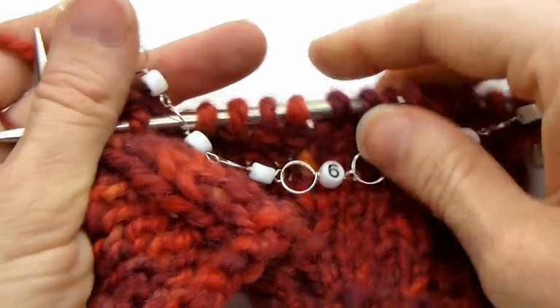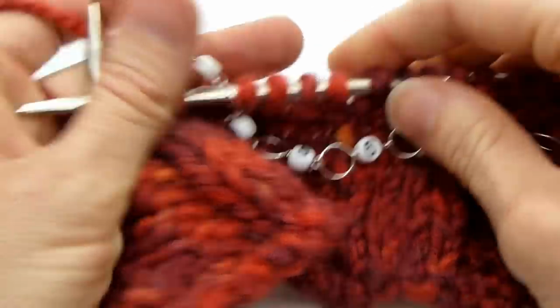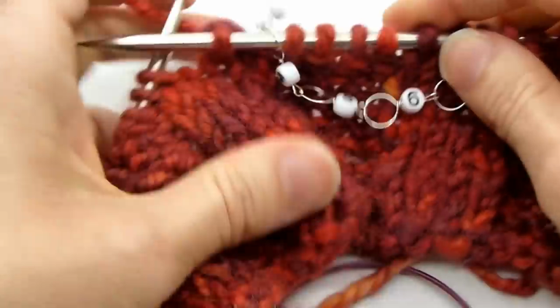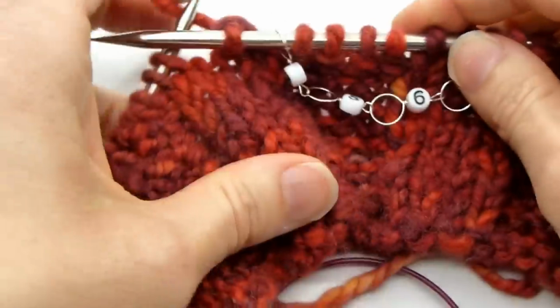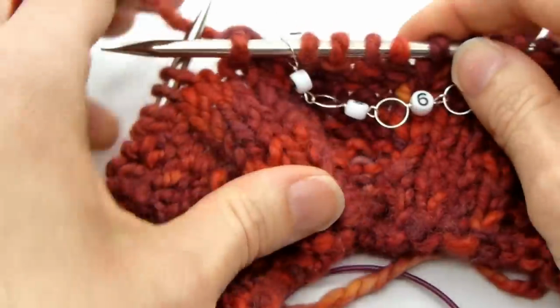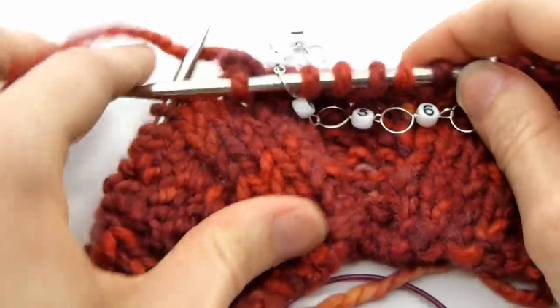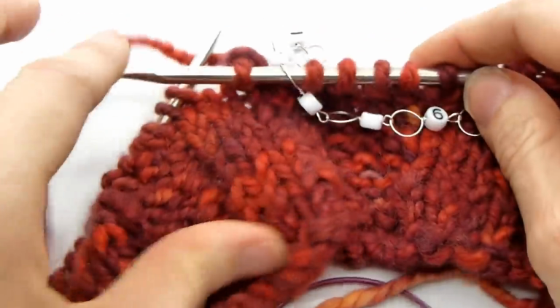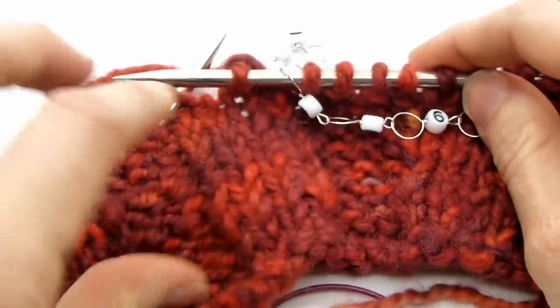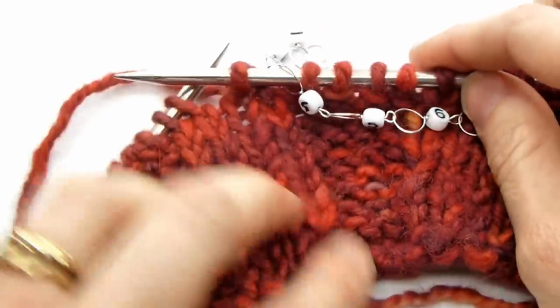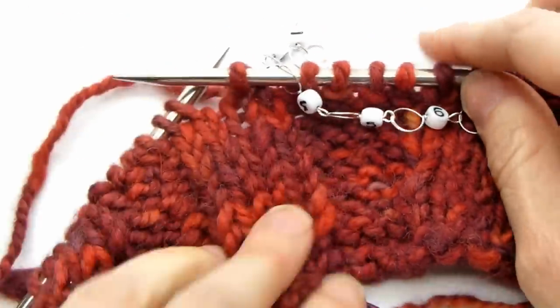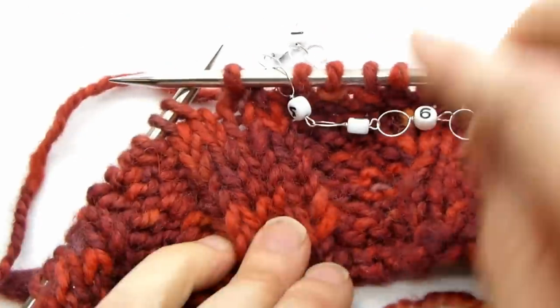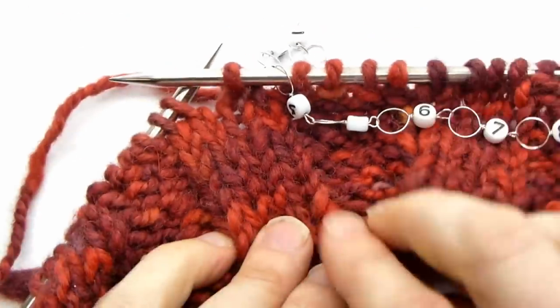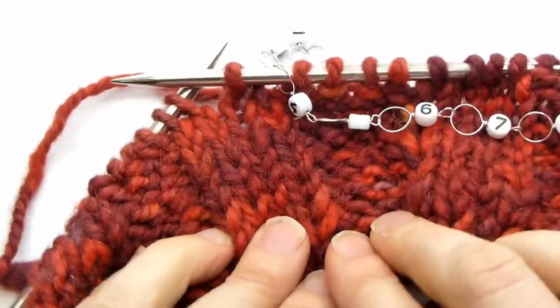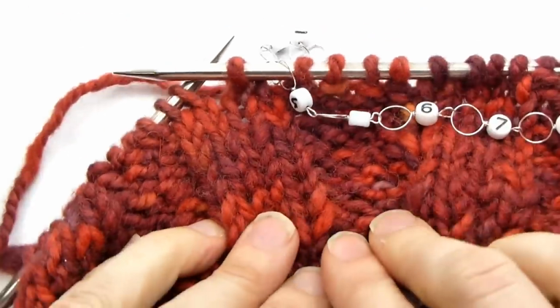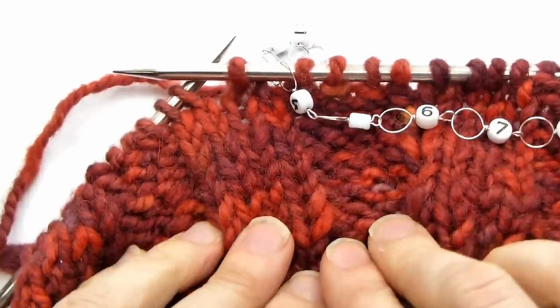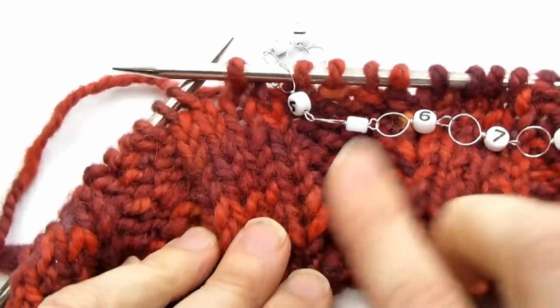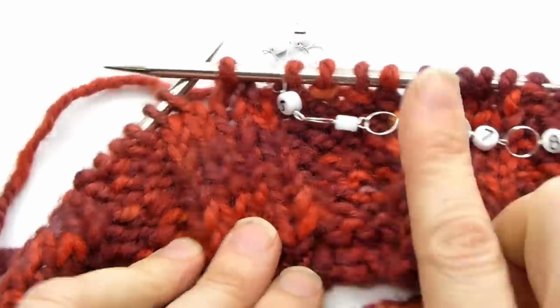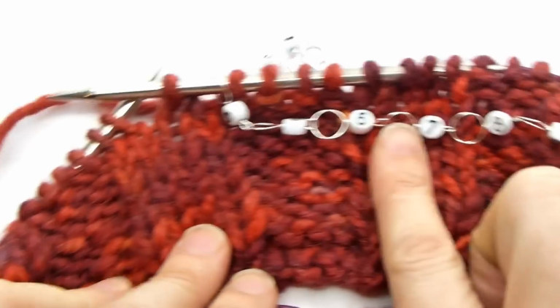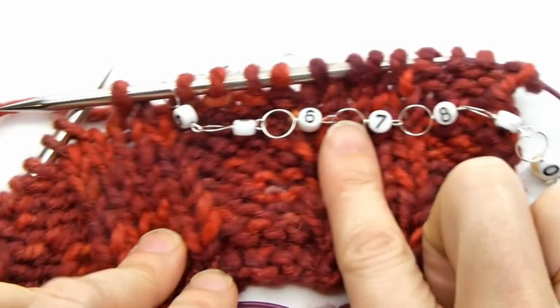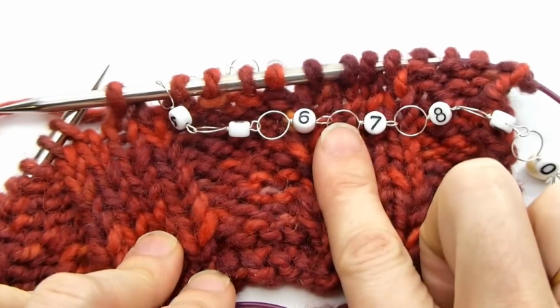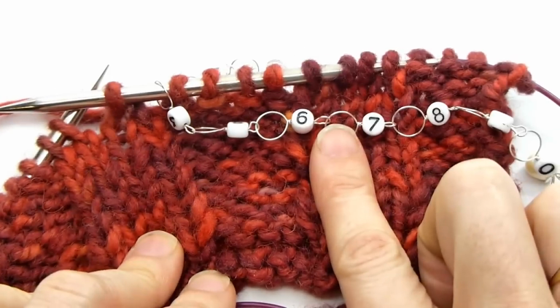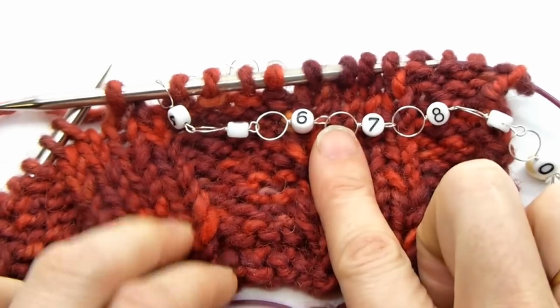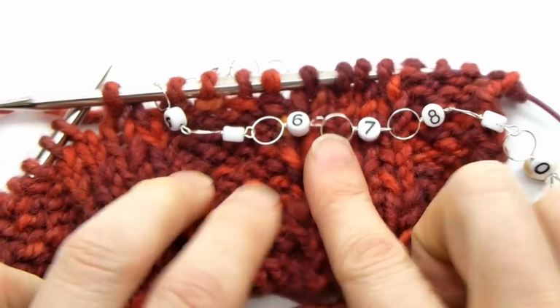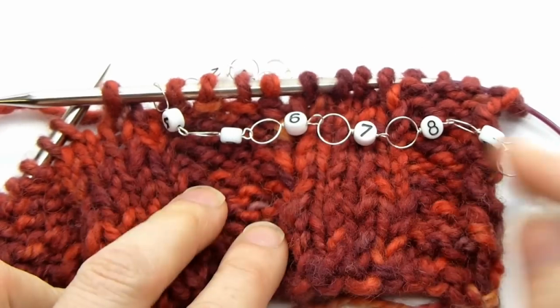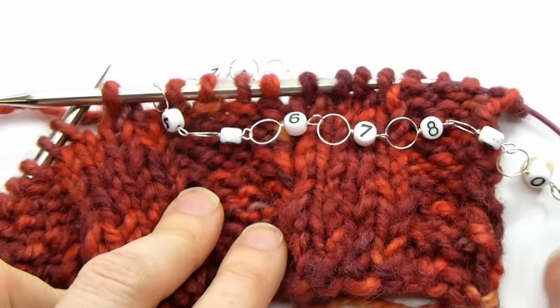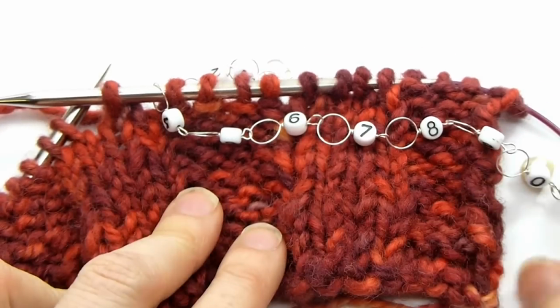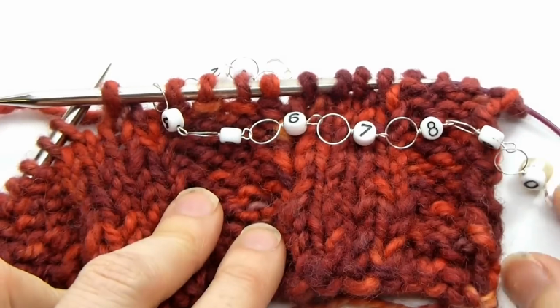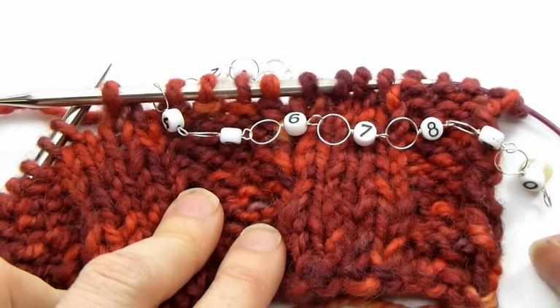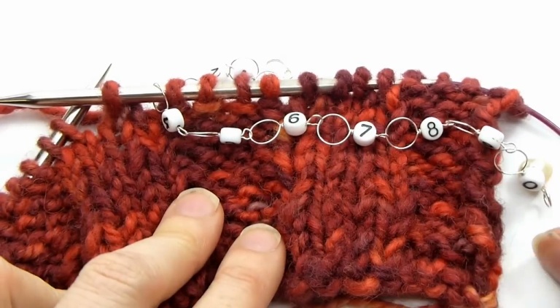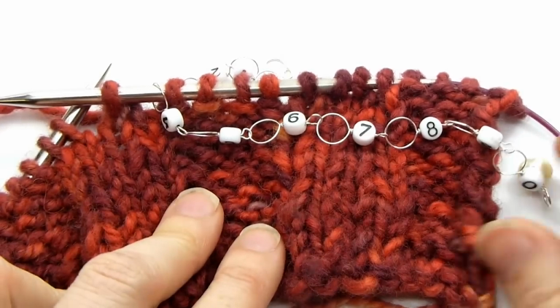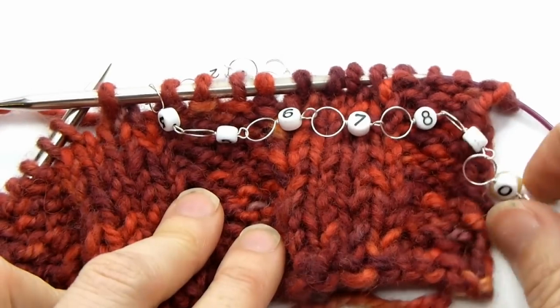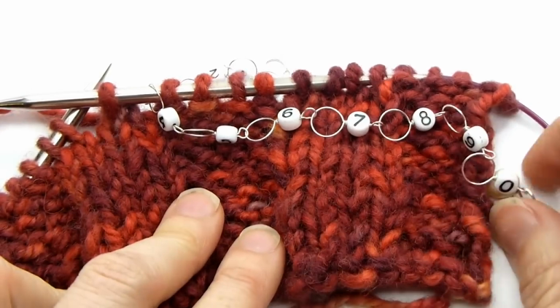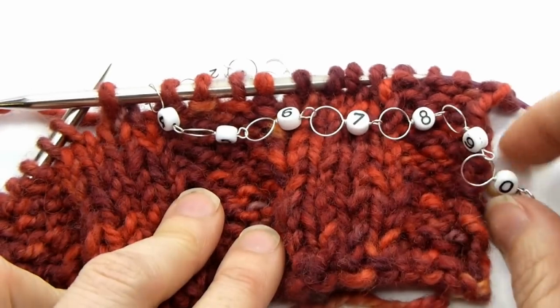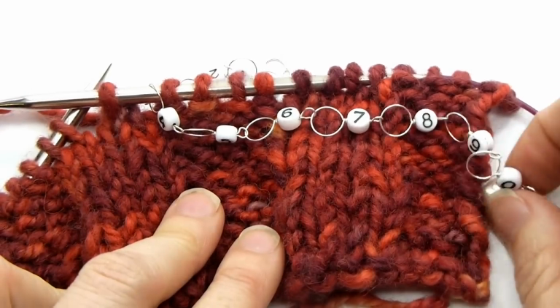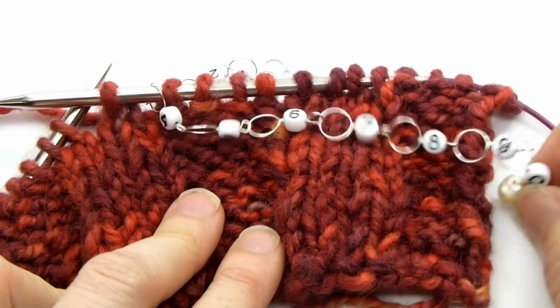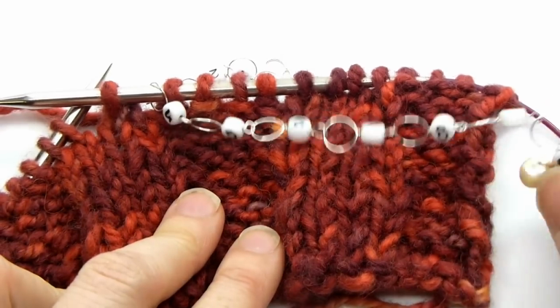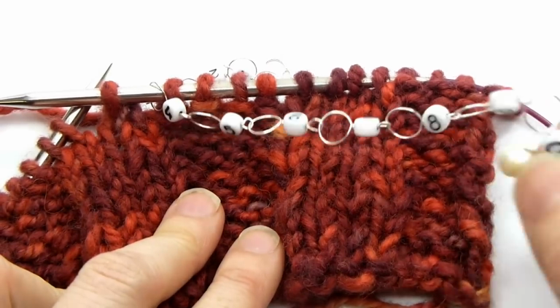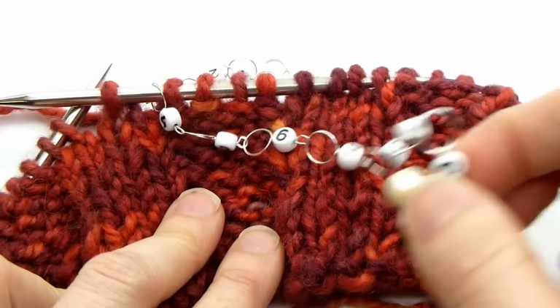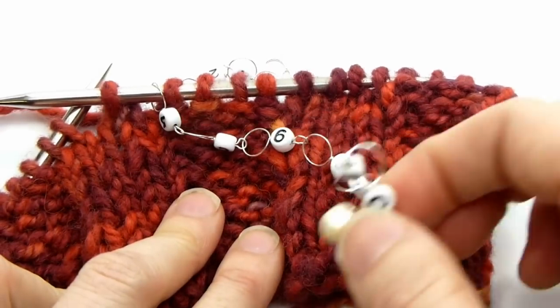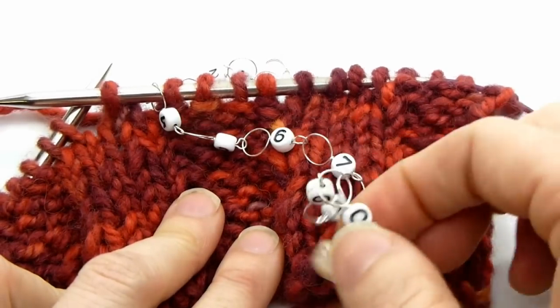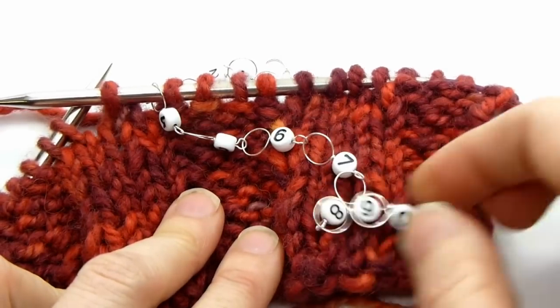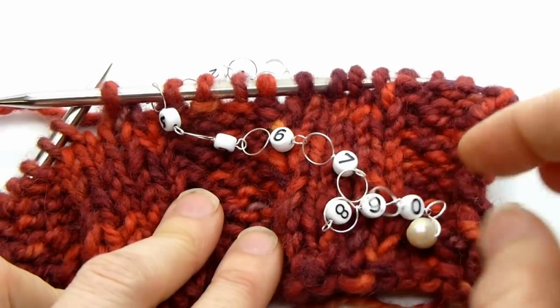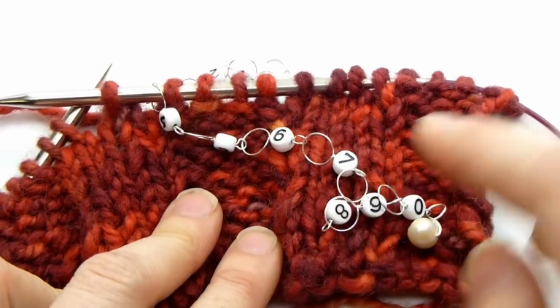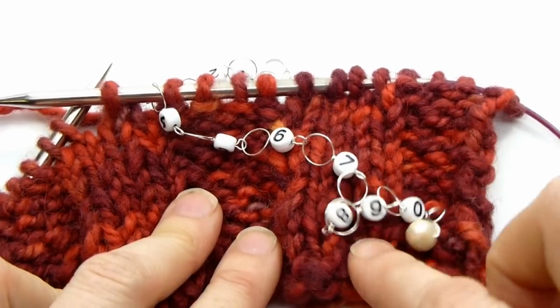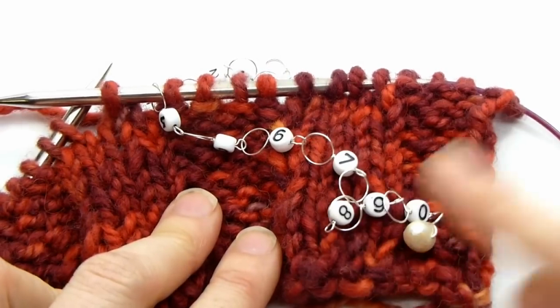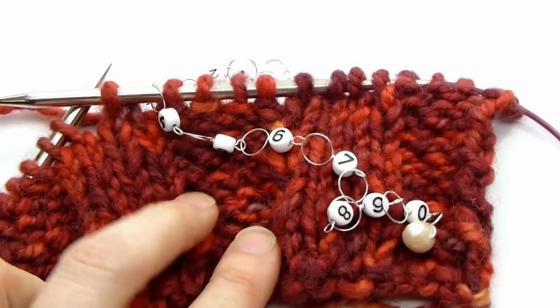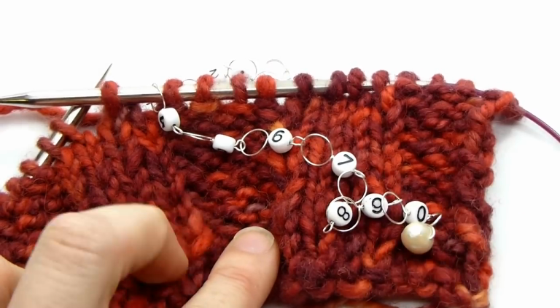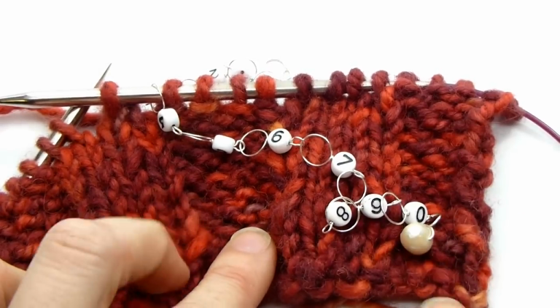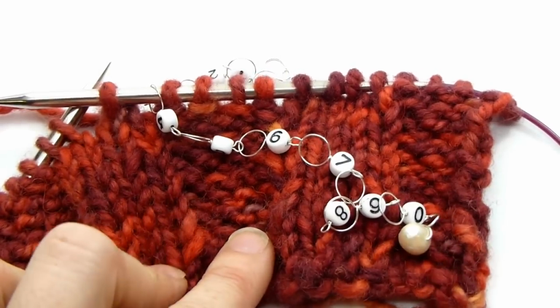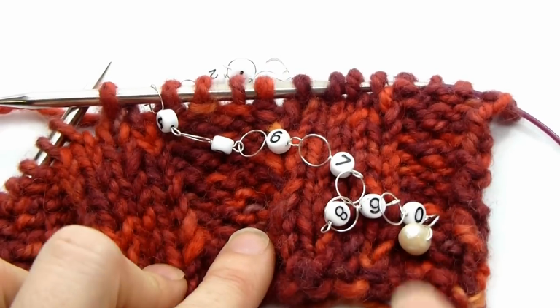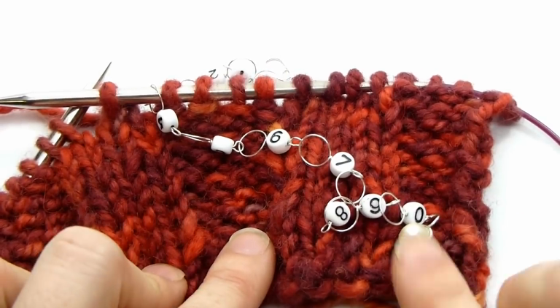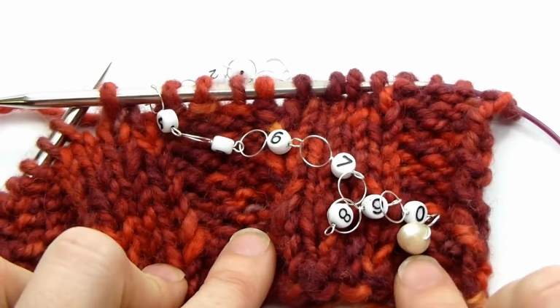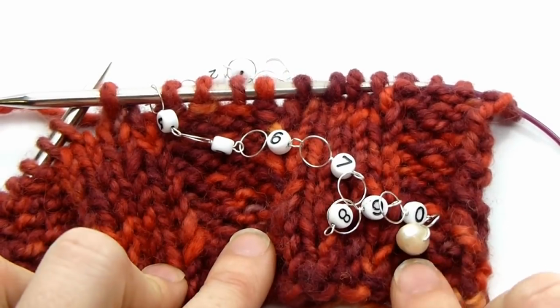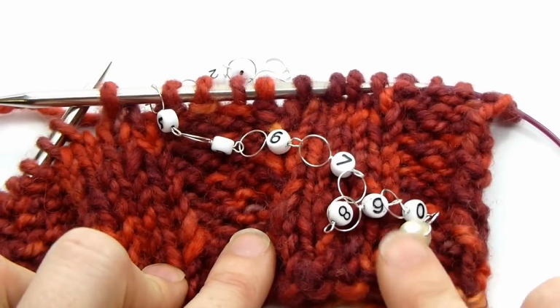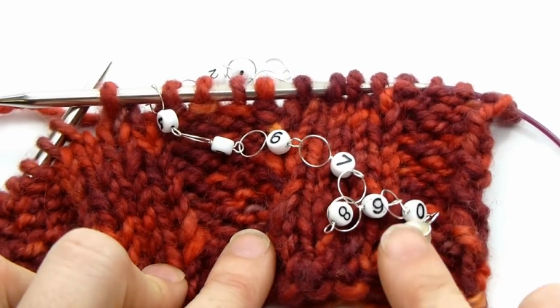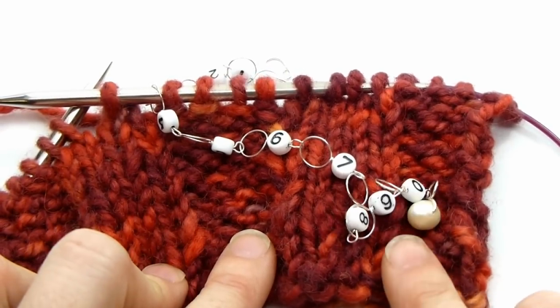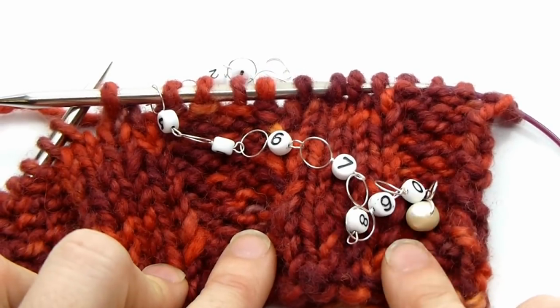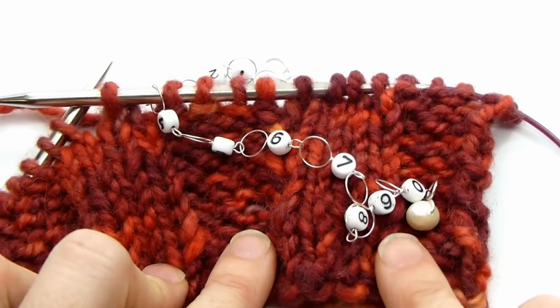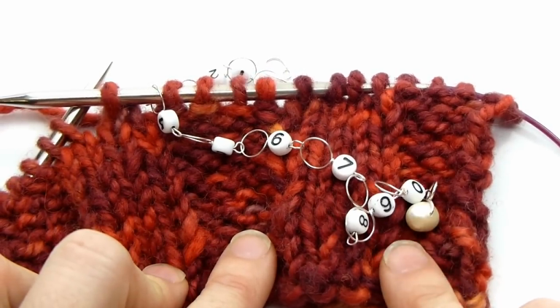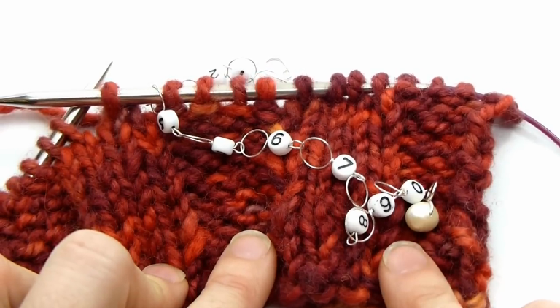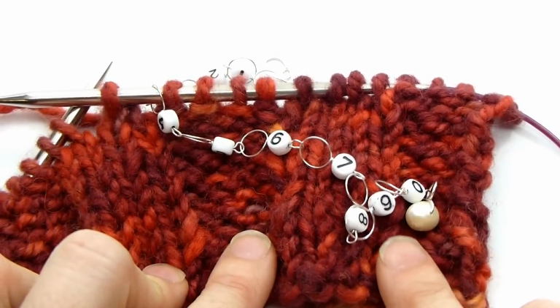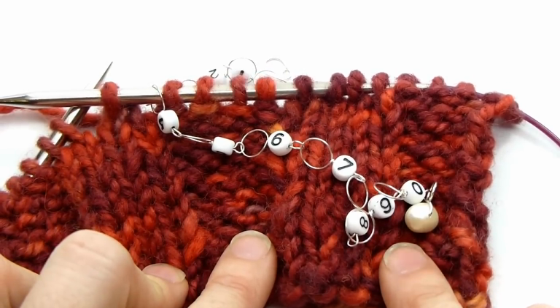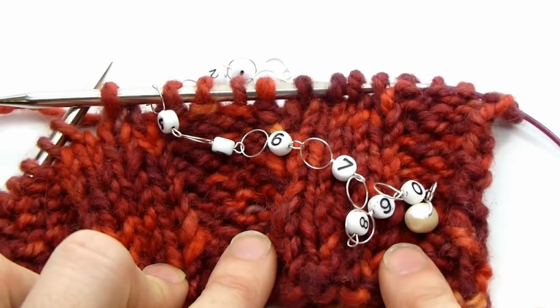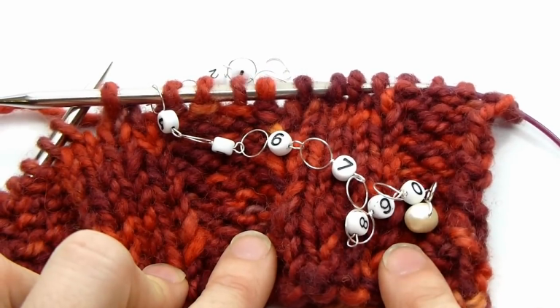I hope this helps you get the most out of your row counter. I promise if you give it a try, it will become your new best friend.